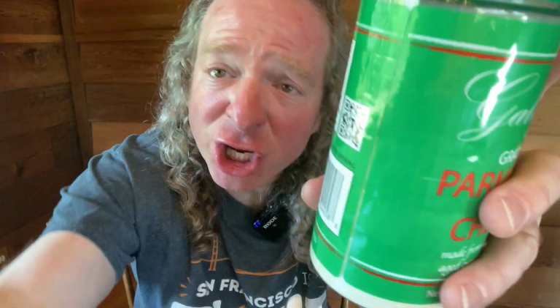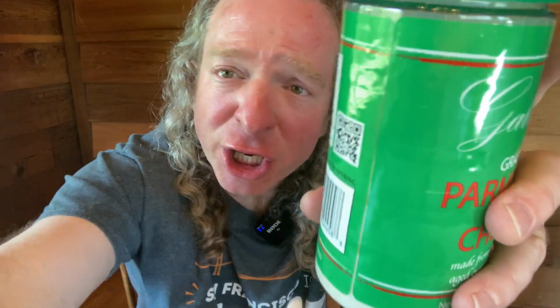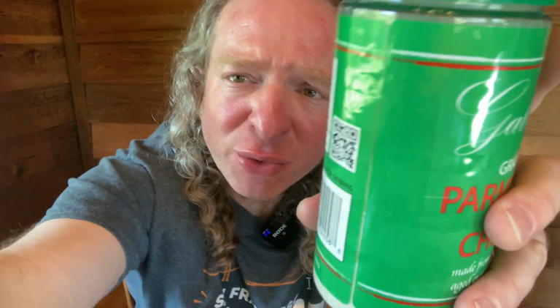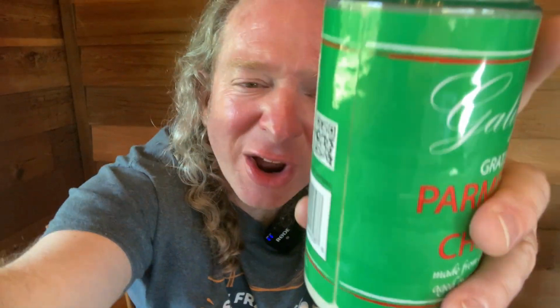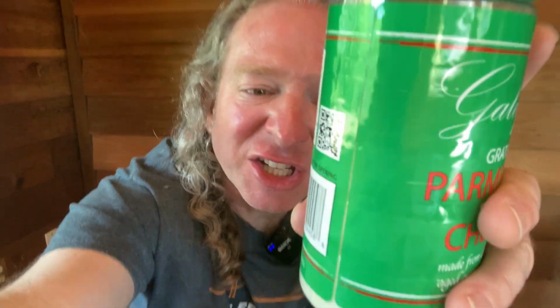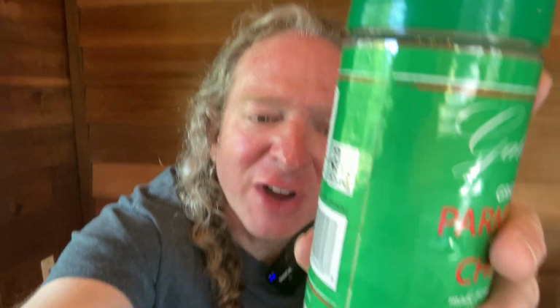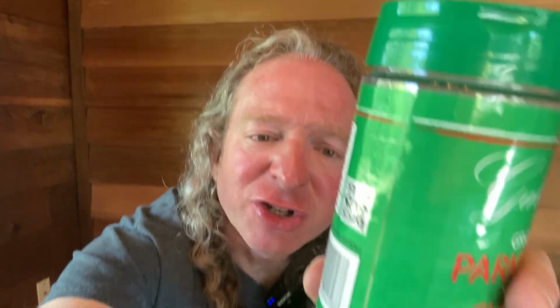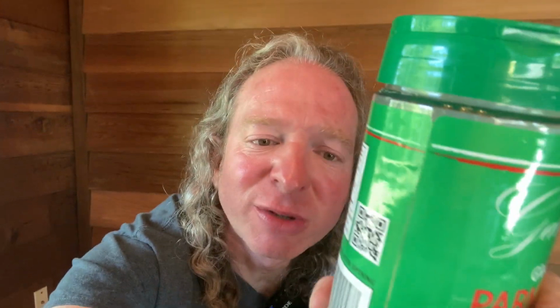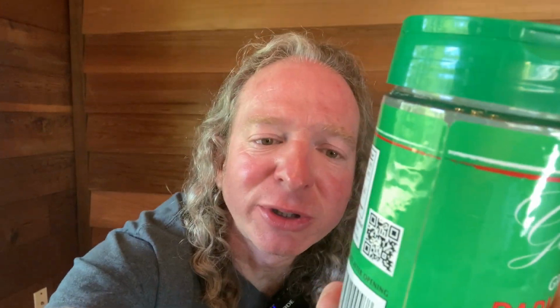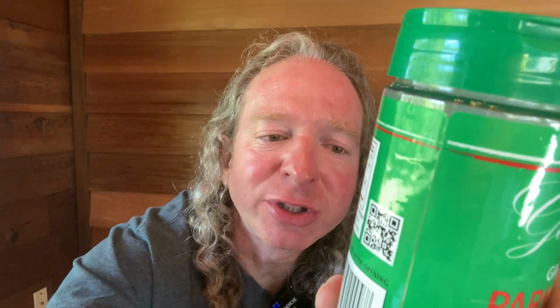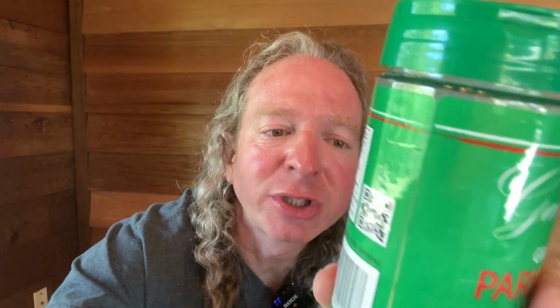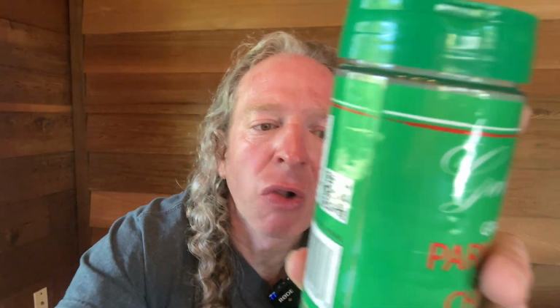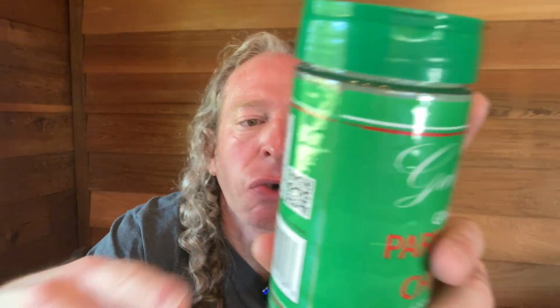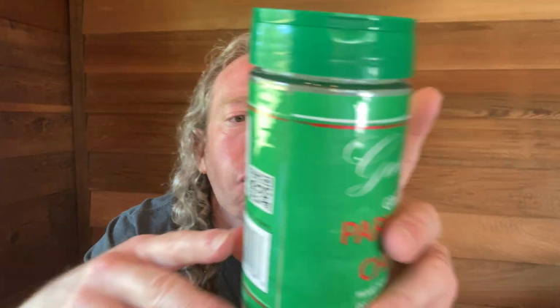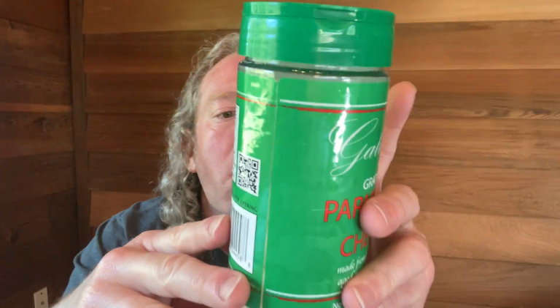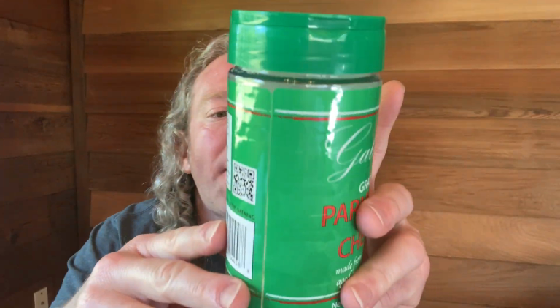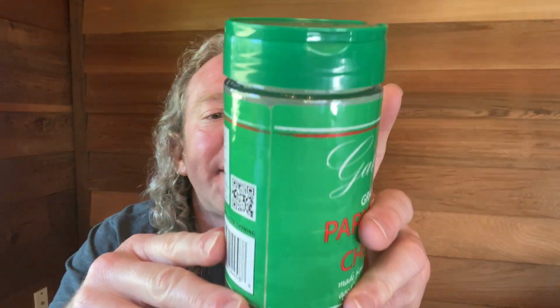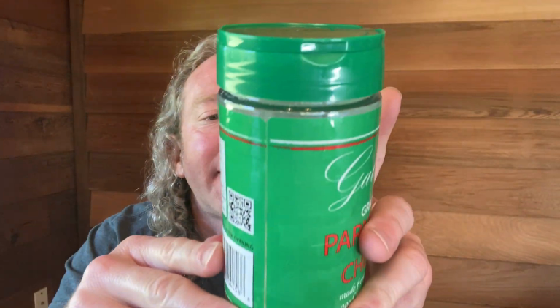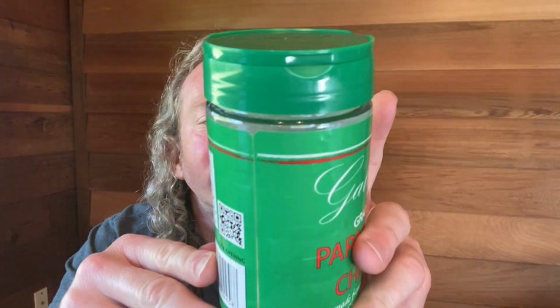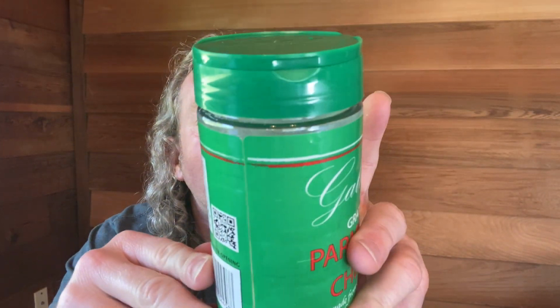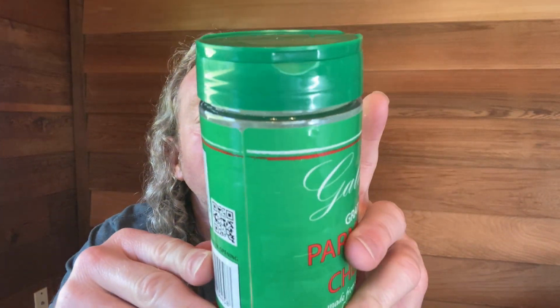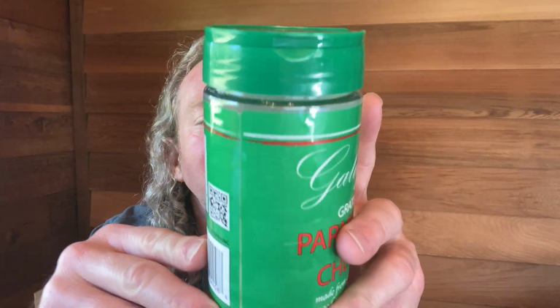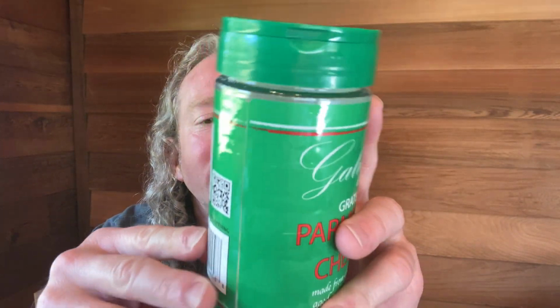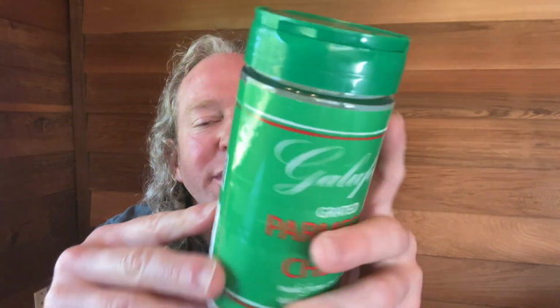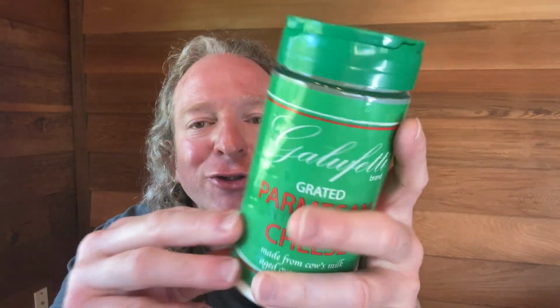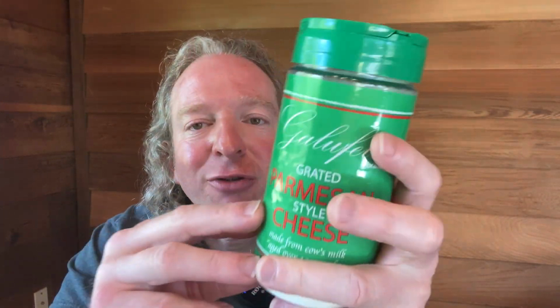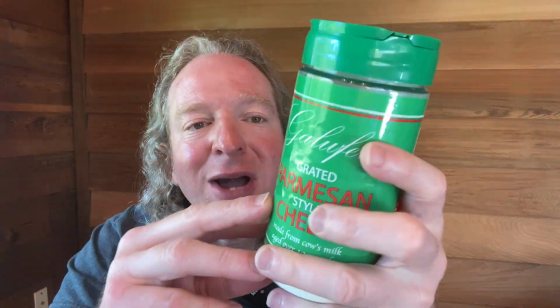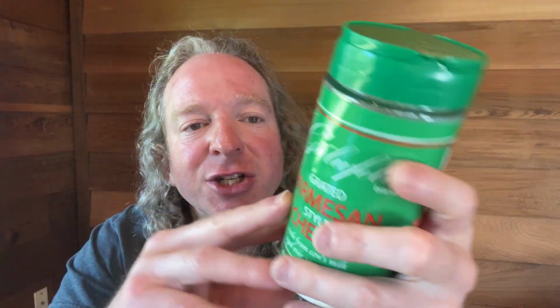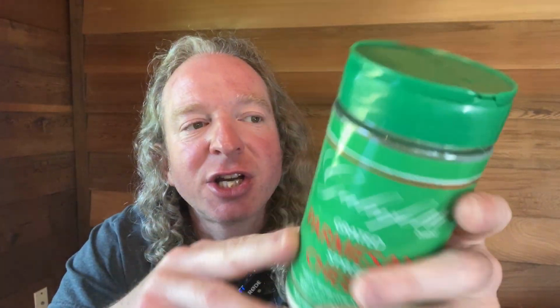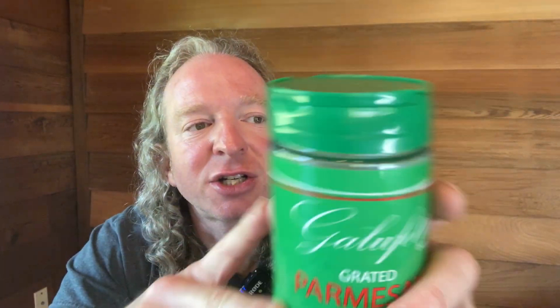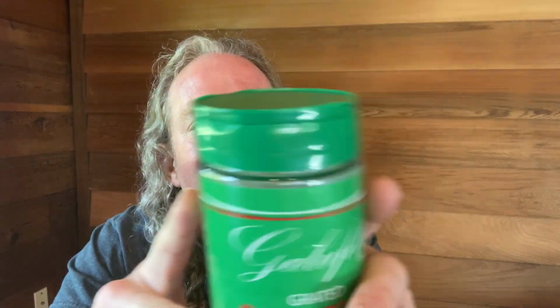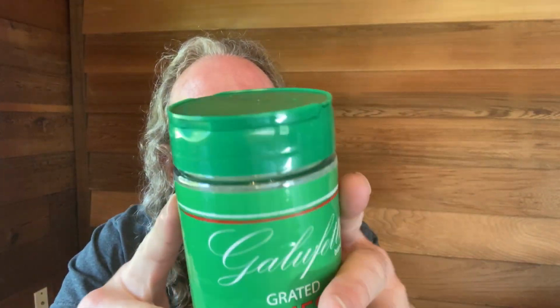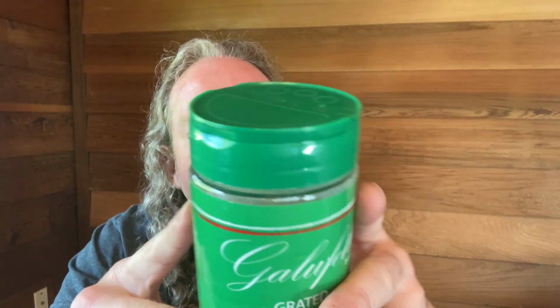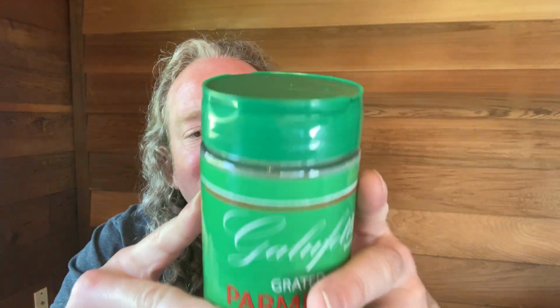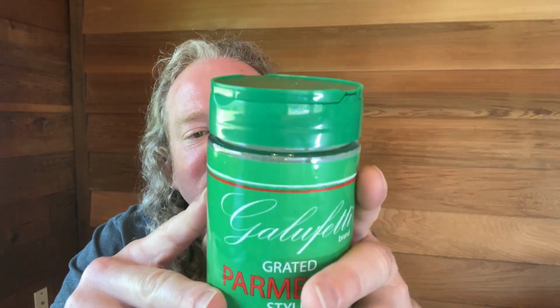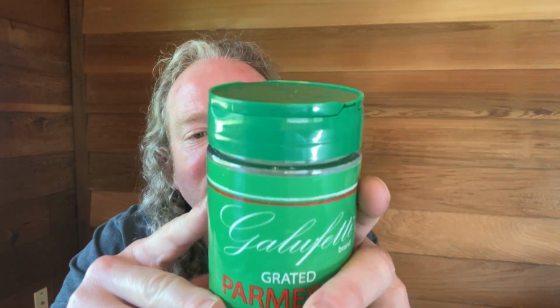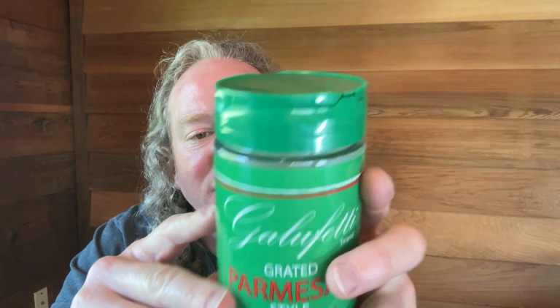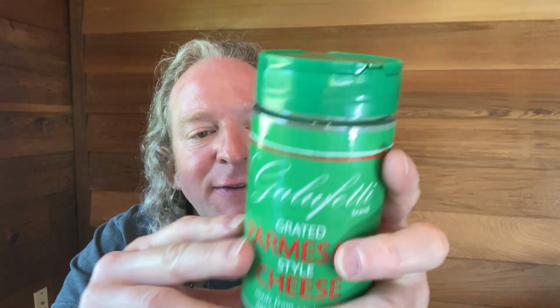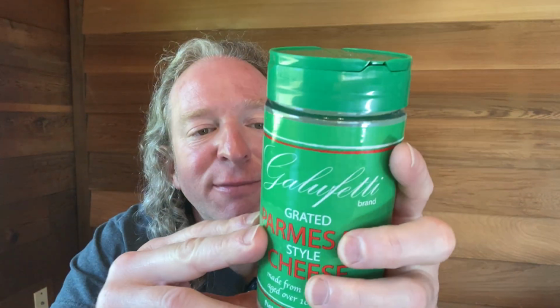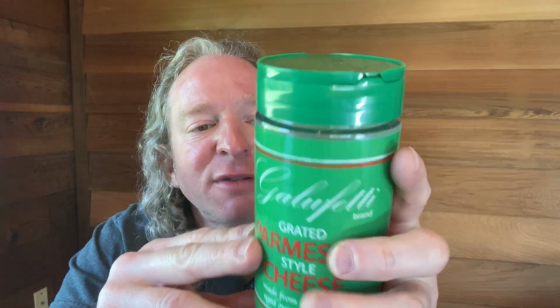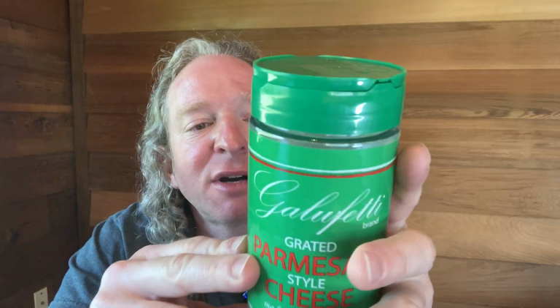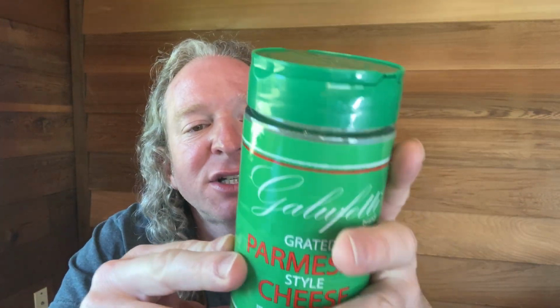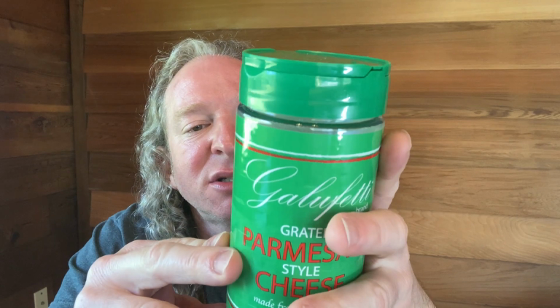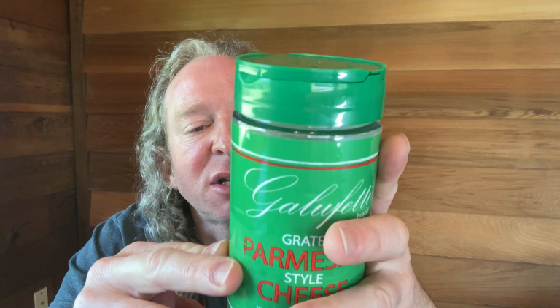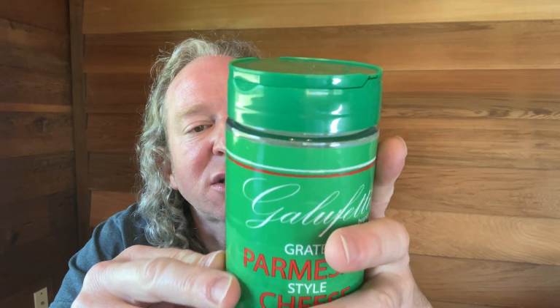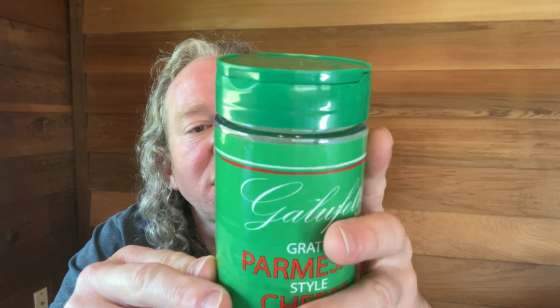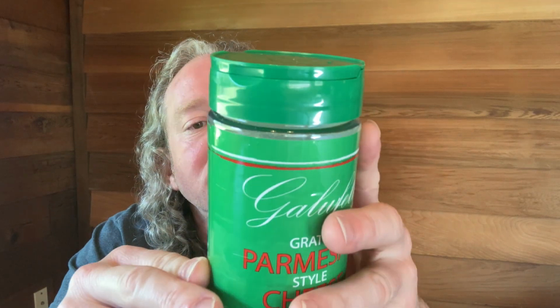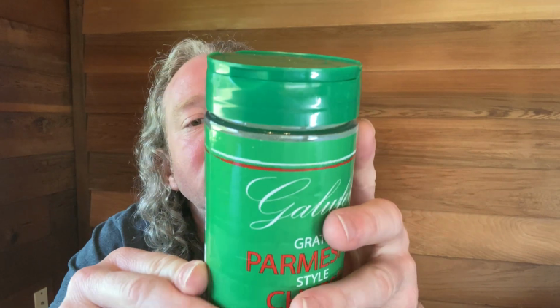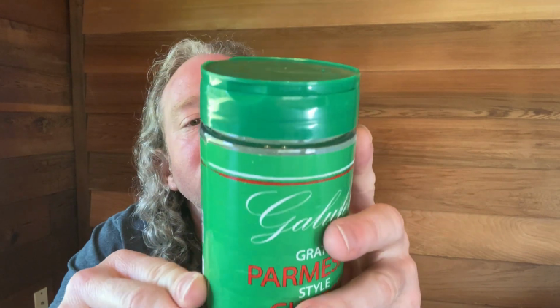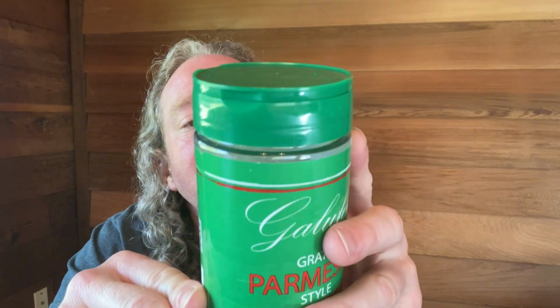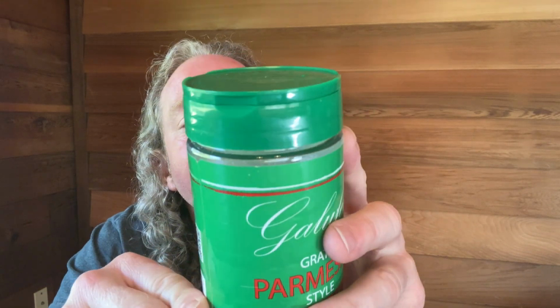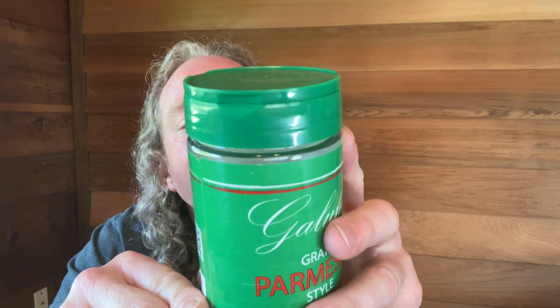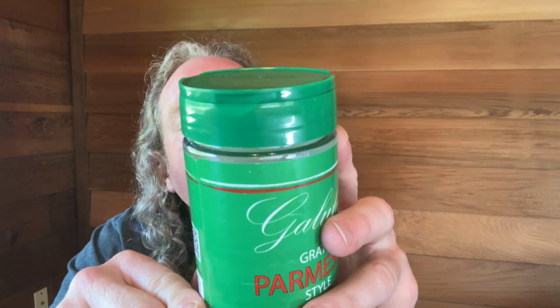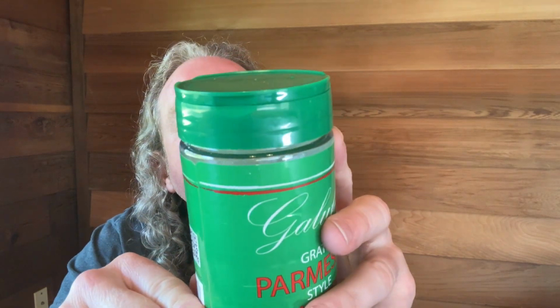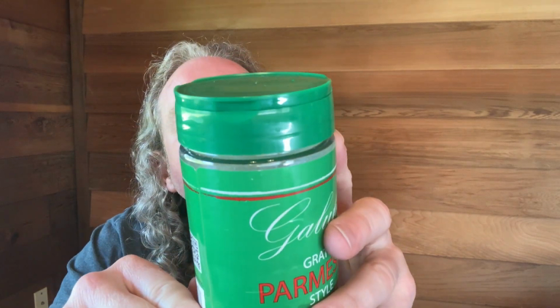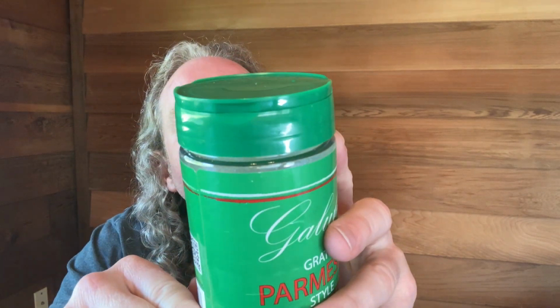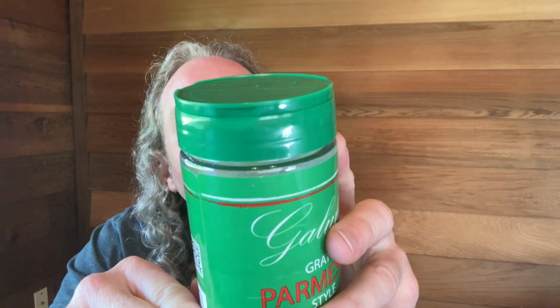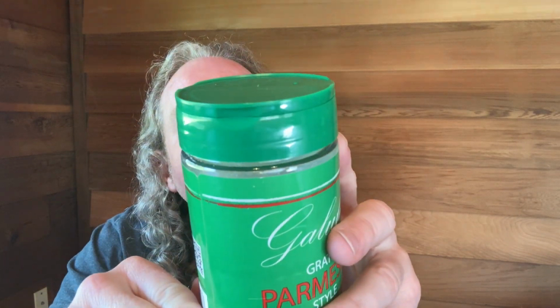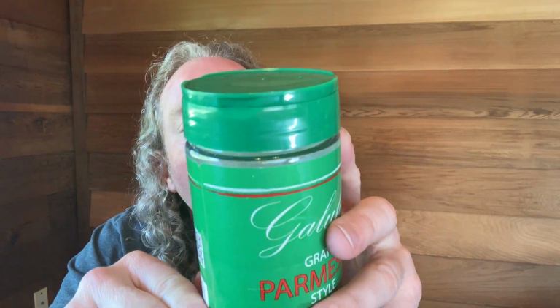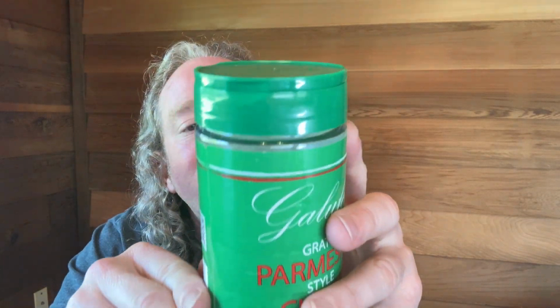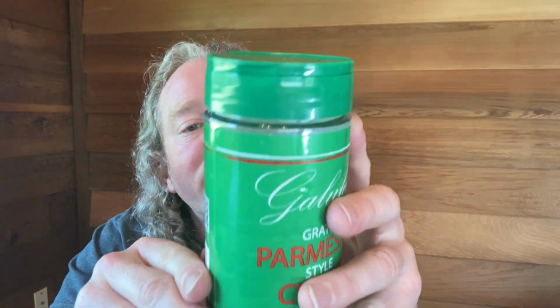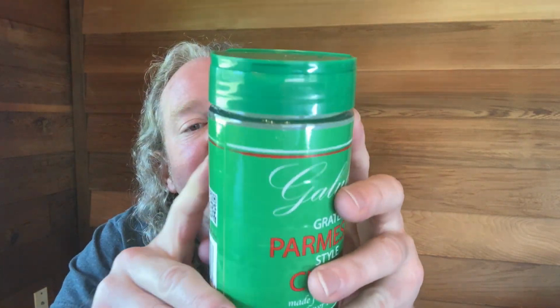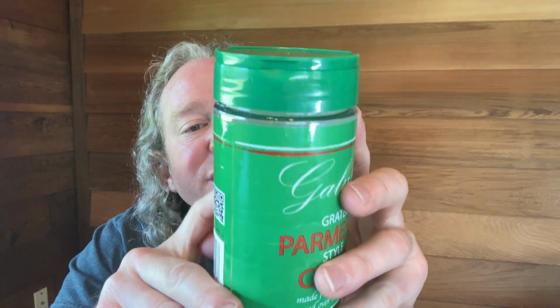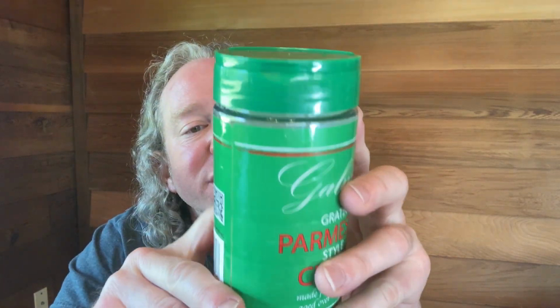Chicken, rice, vegetables — your only limit is your imagination. Never thought about that stuff. I pretty much use it exclusively for pasta.